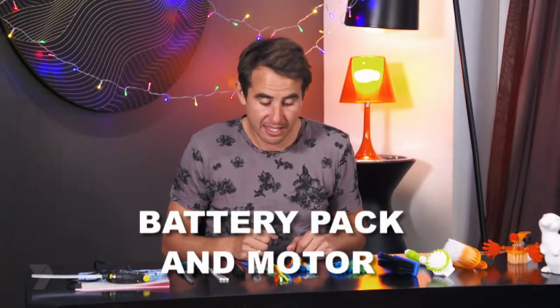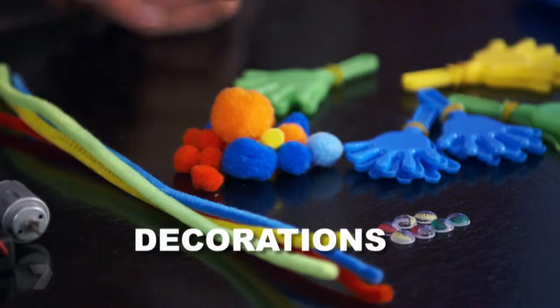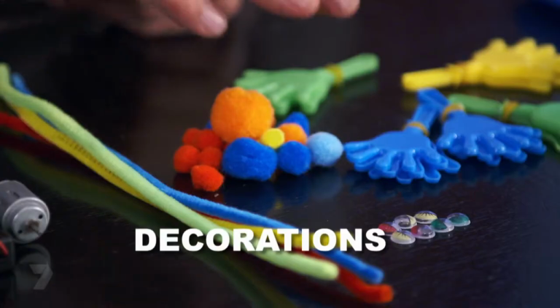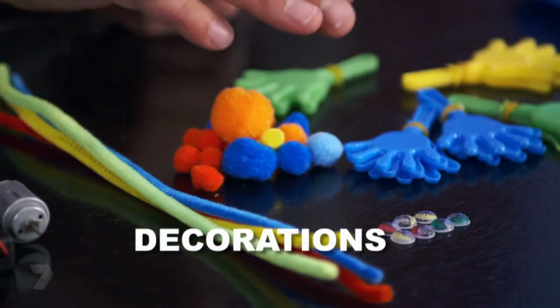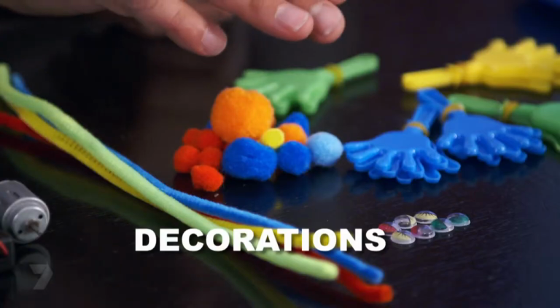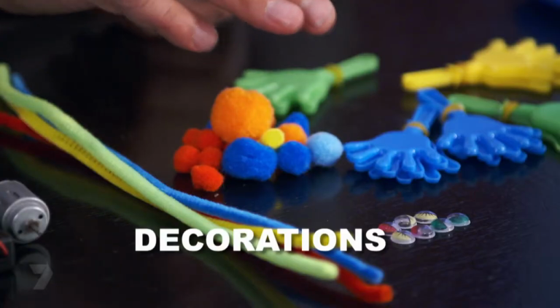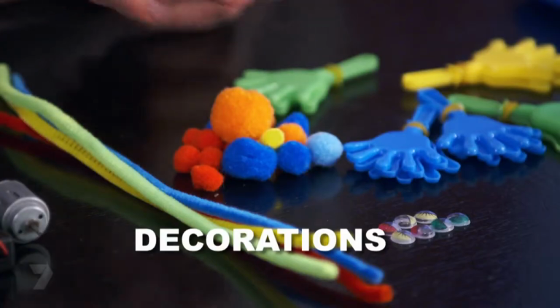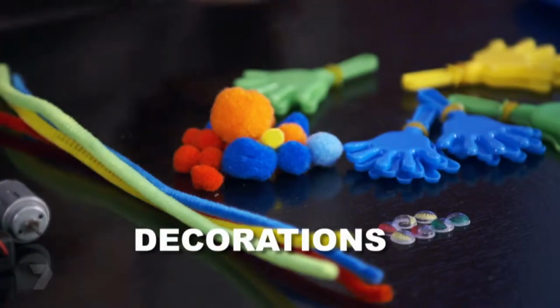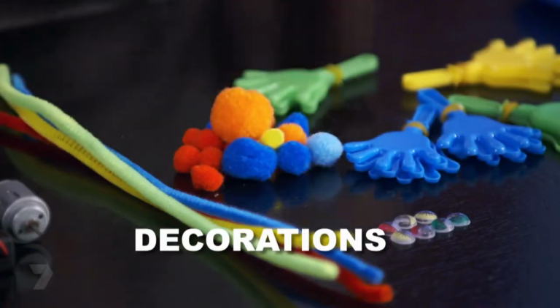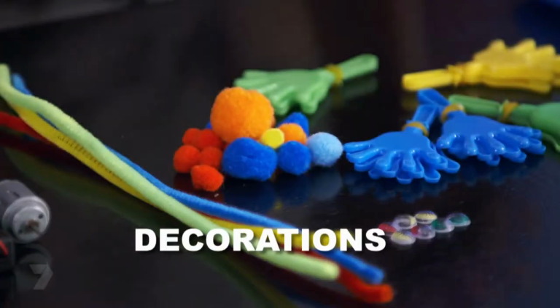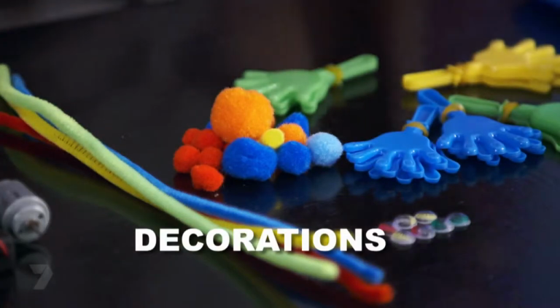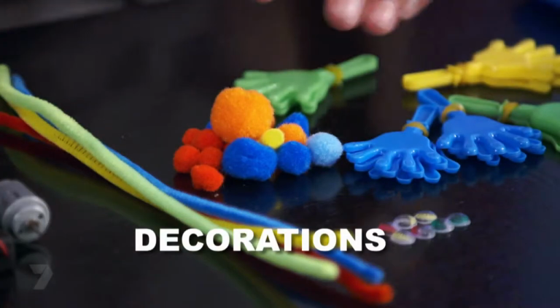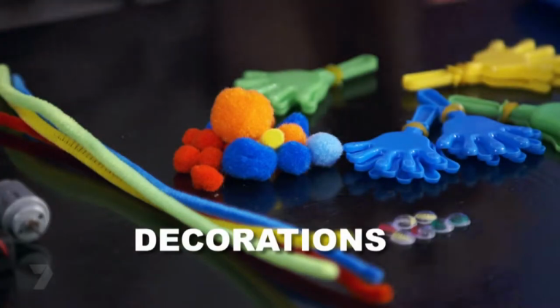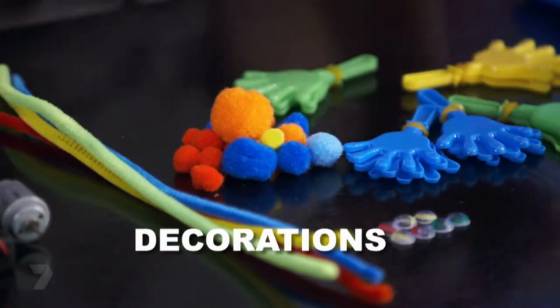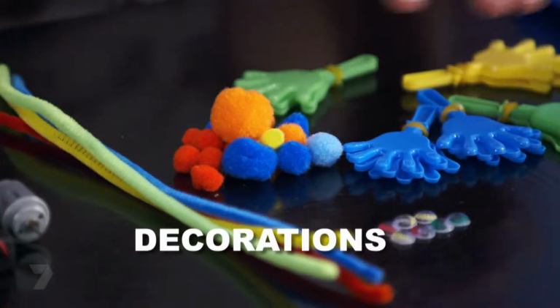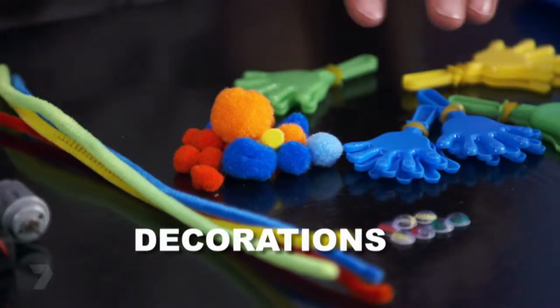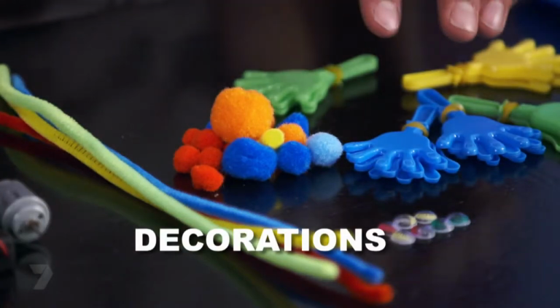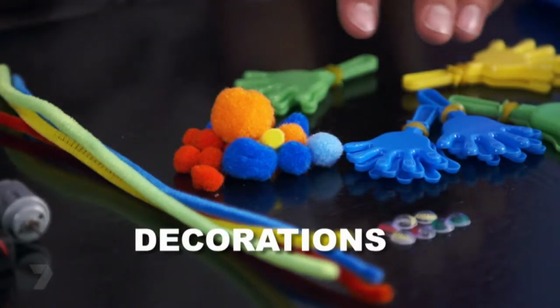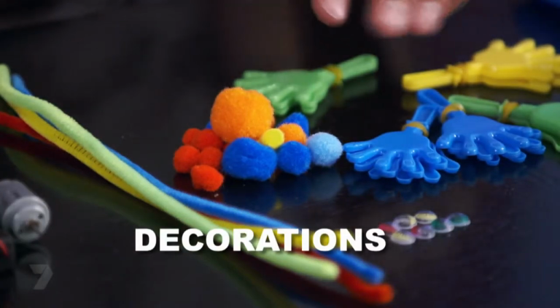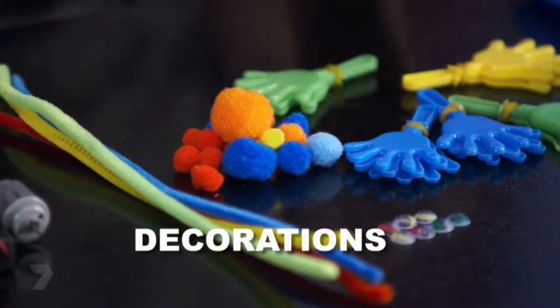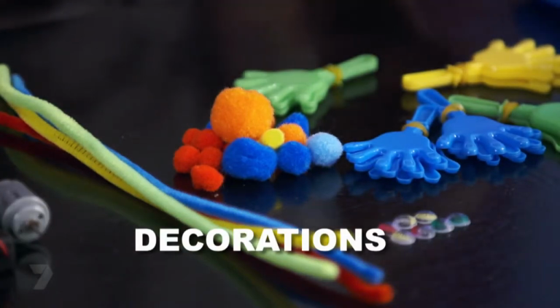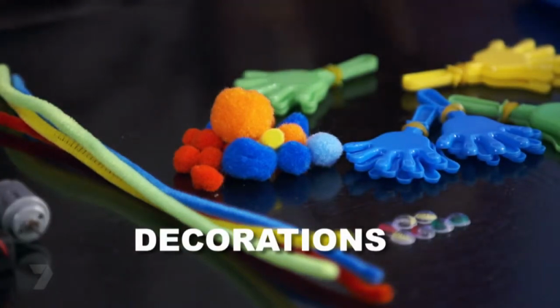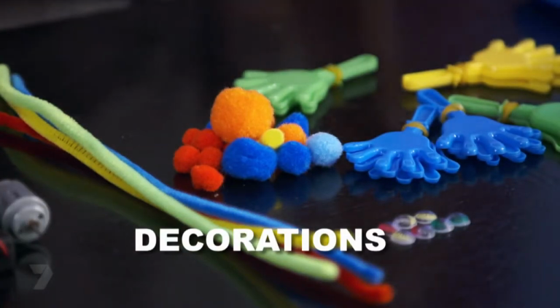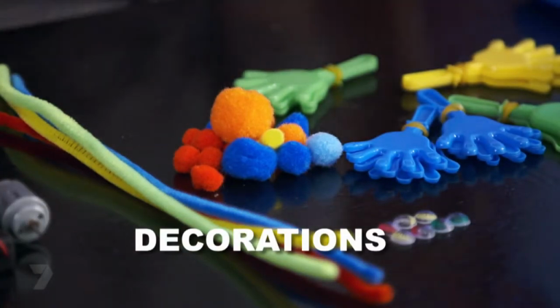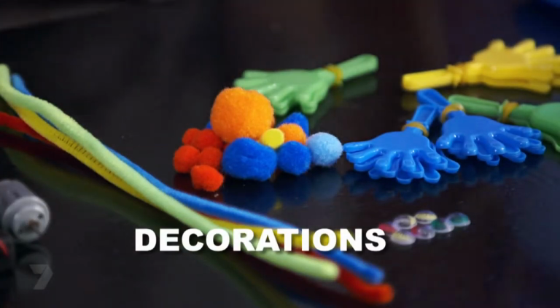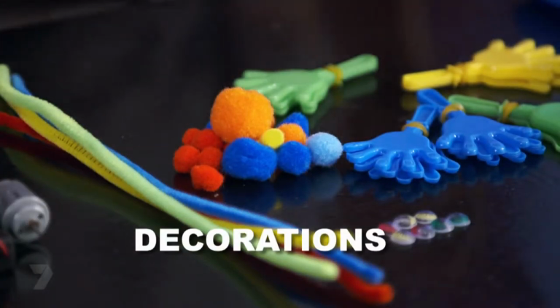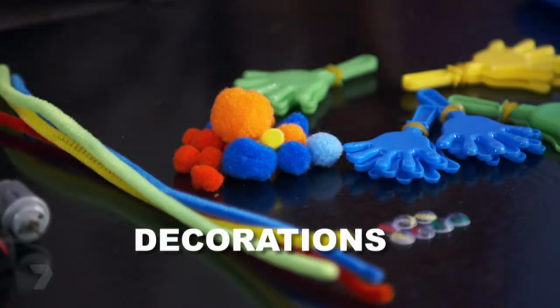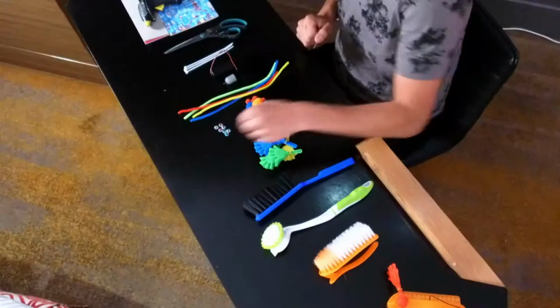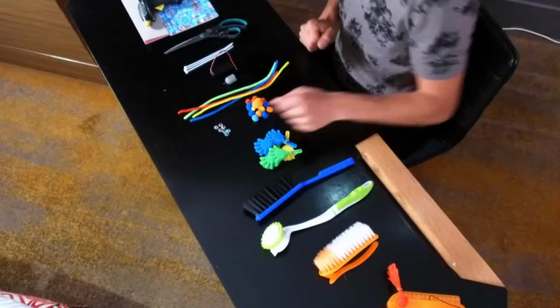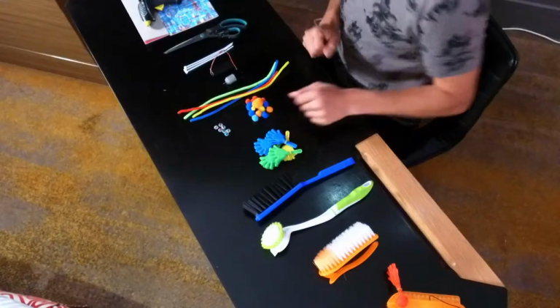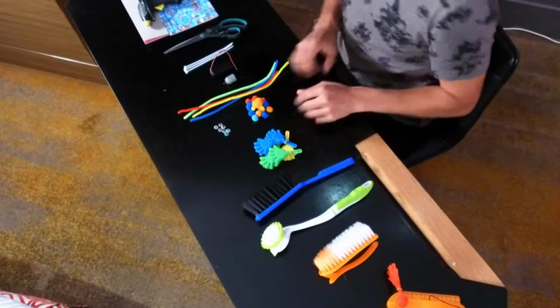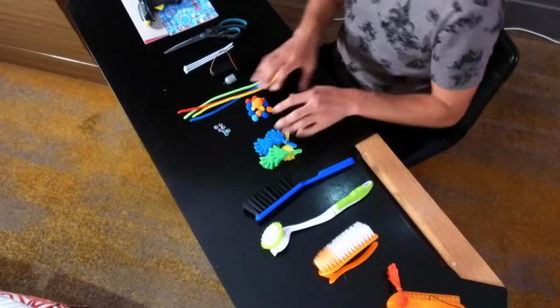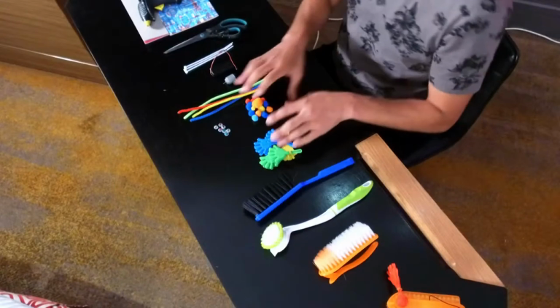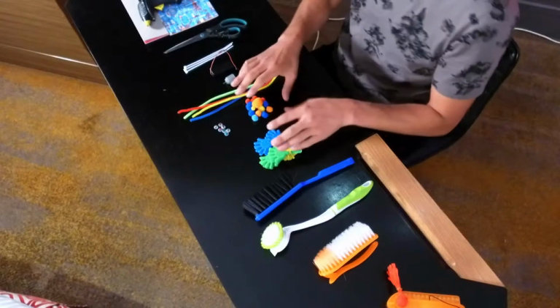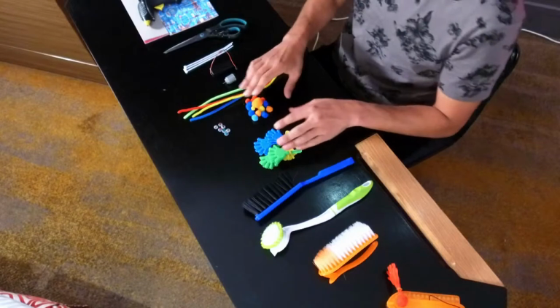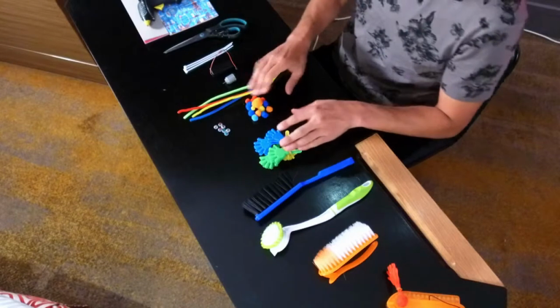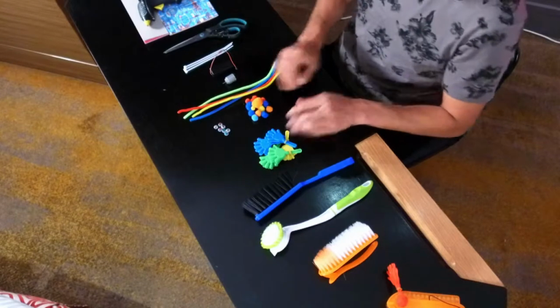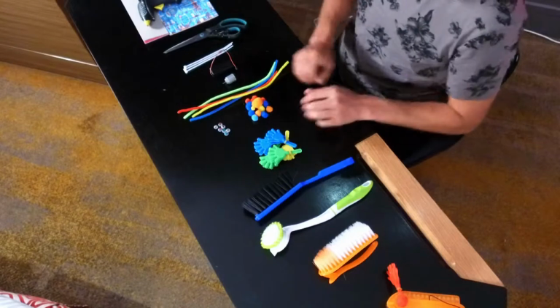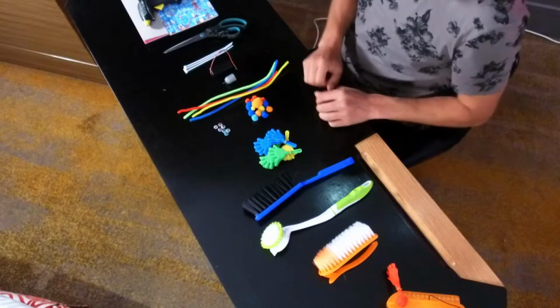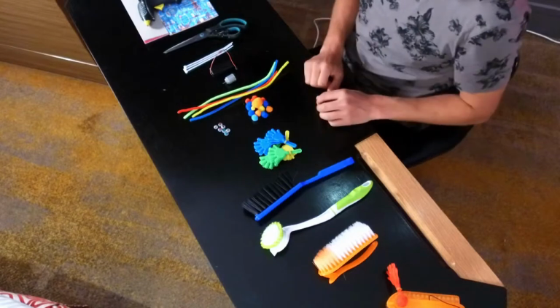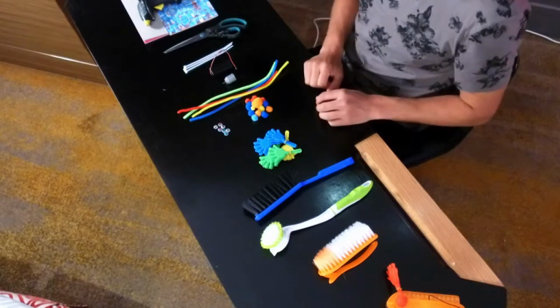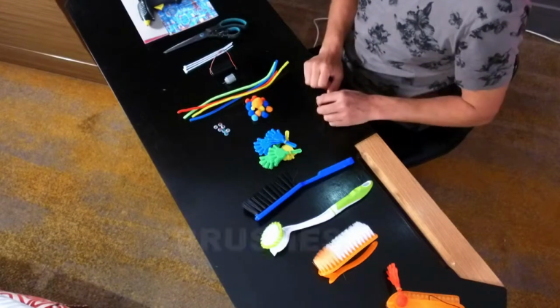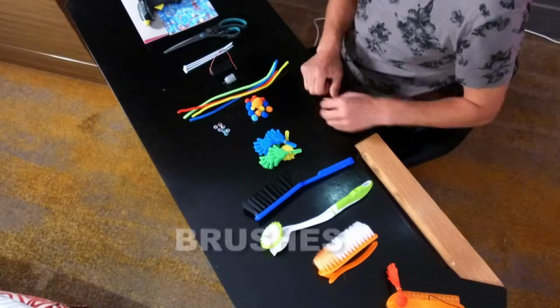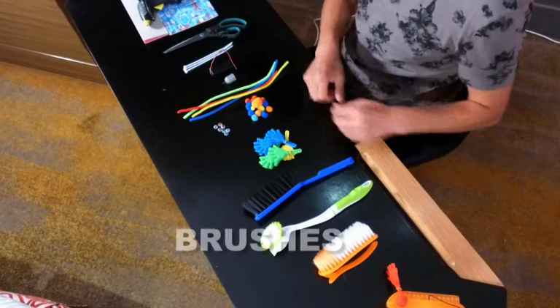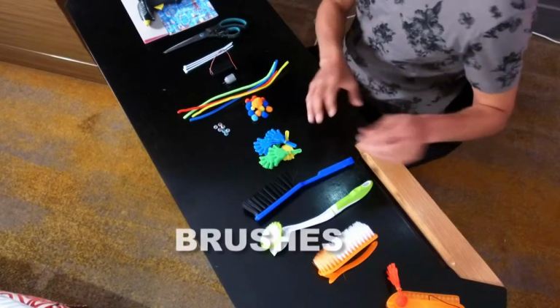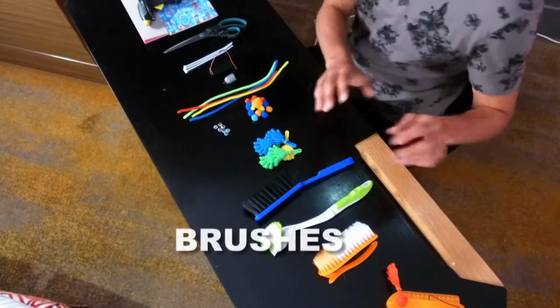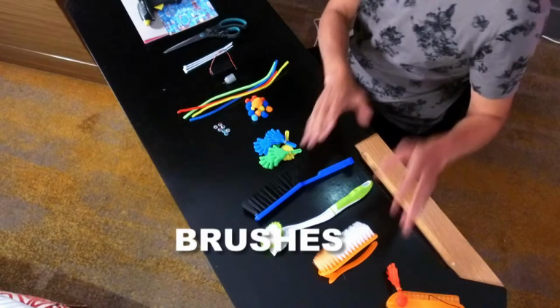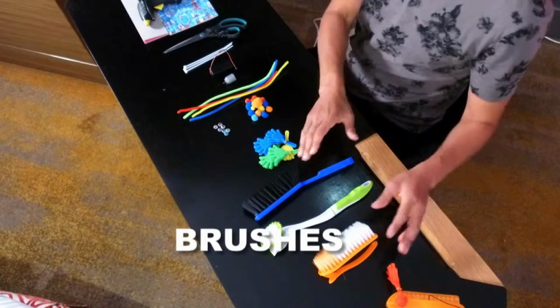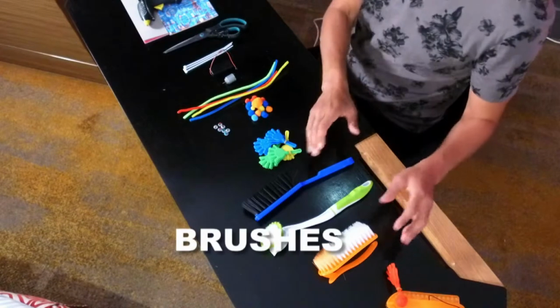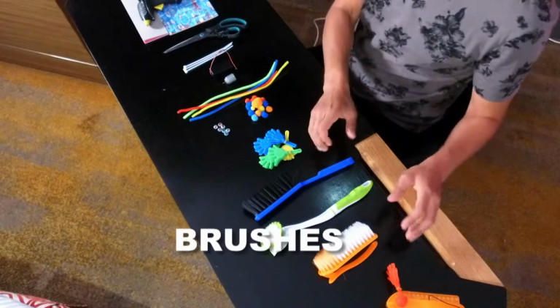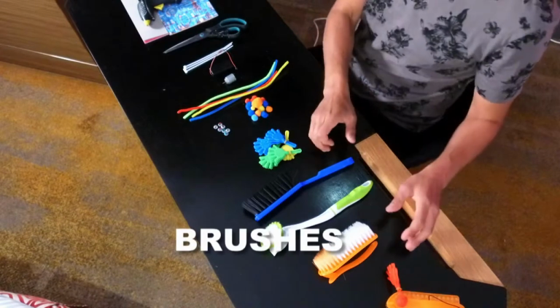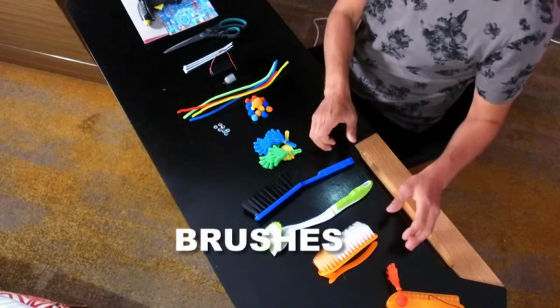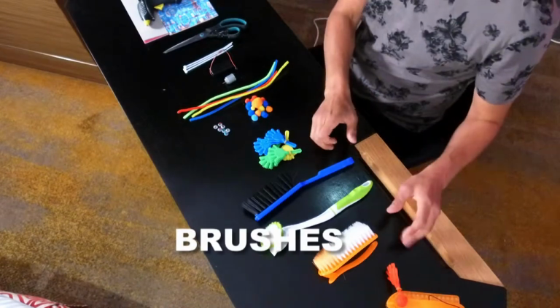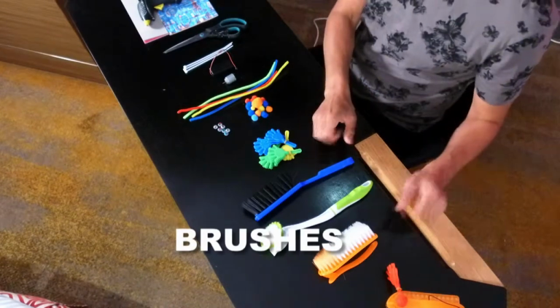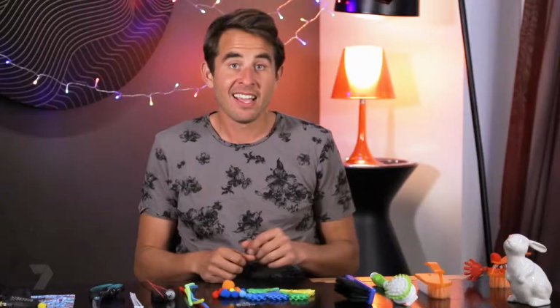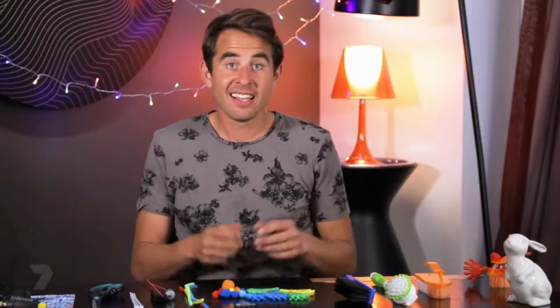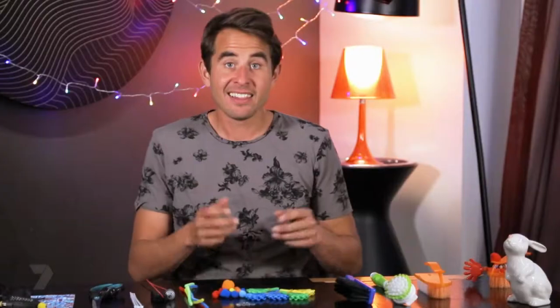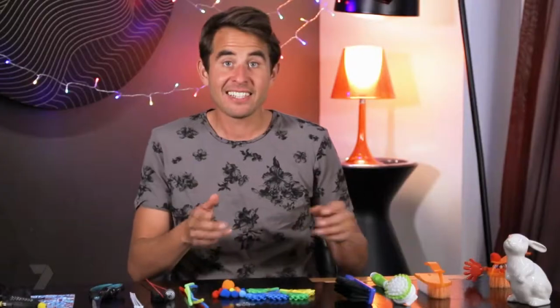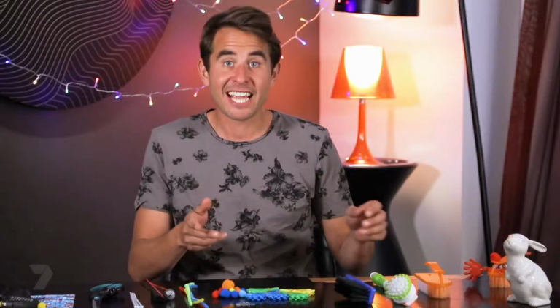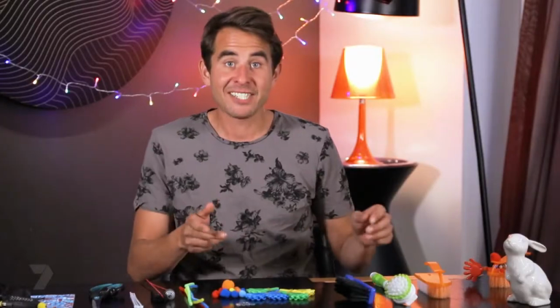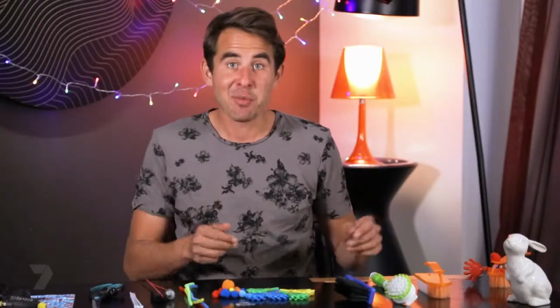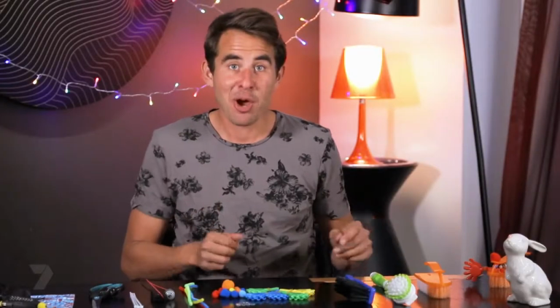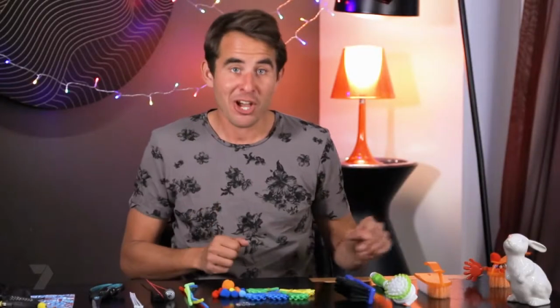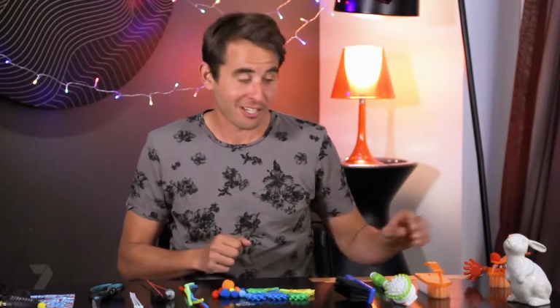And some decorations: pipe cleaners, googly eyes, some pom-poms. And you'll also need some brushes. Let's get to work.